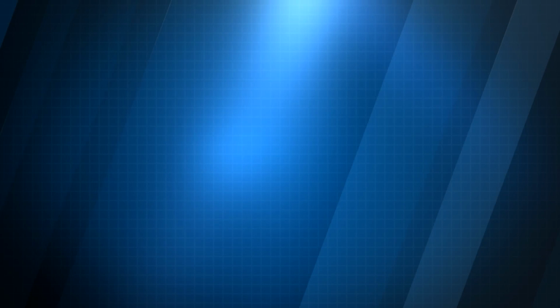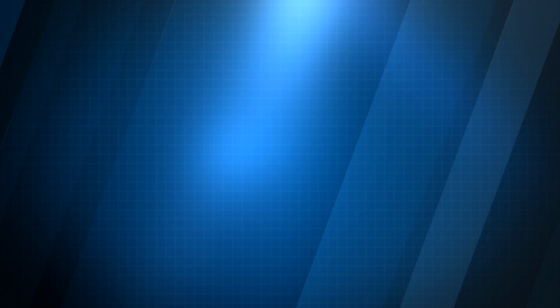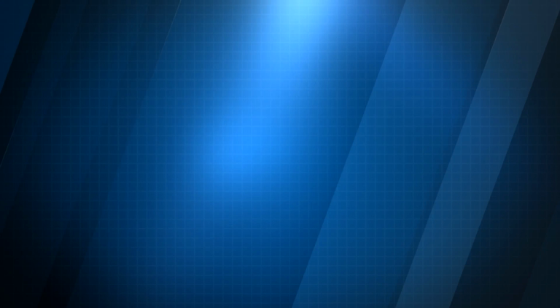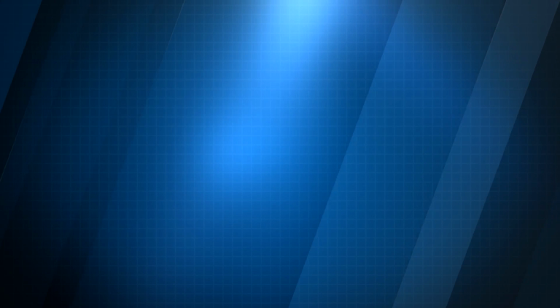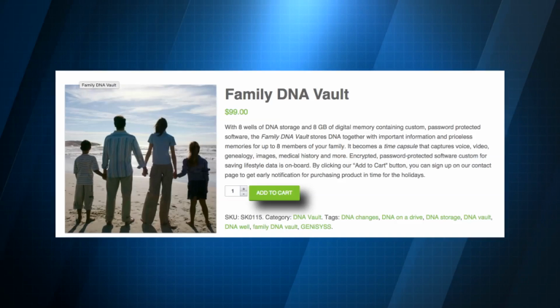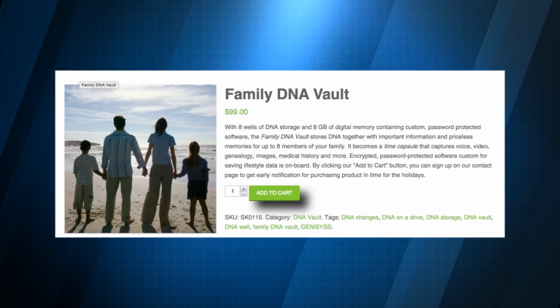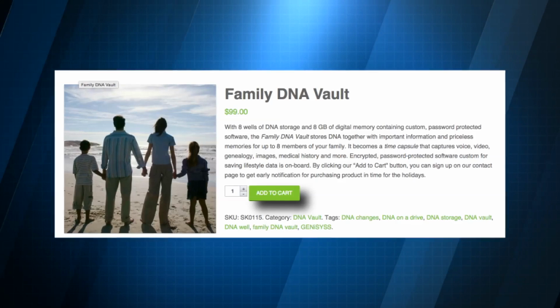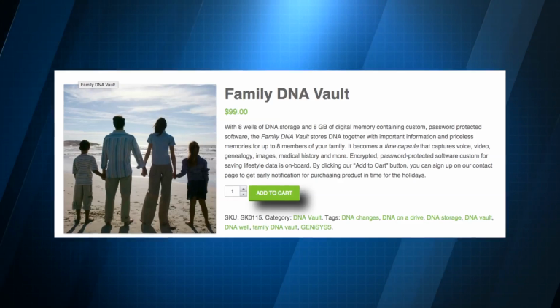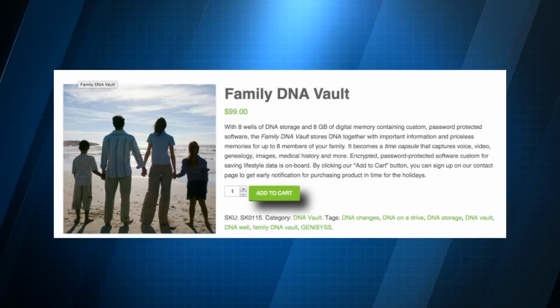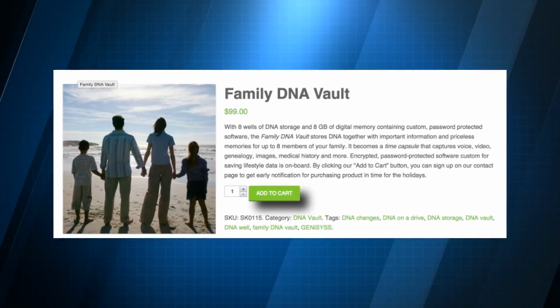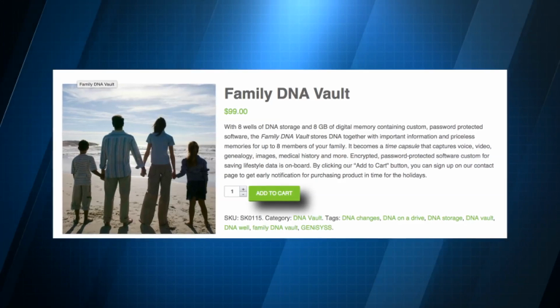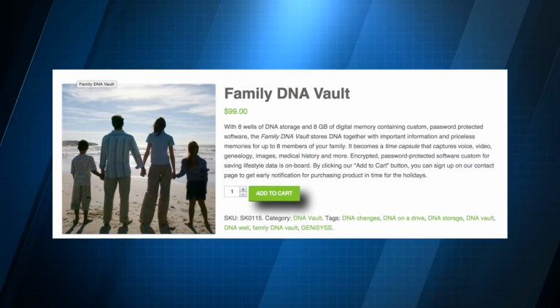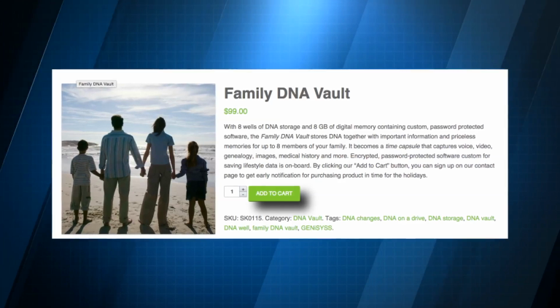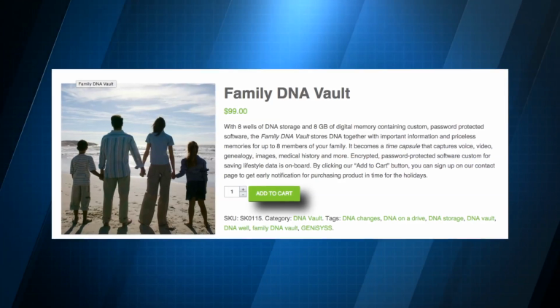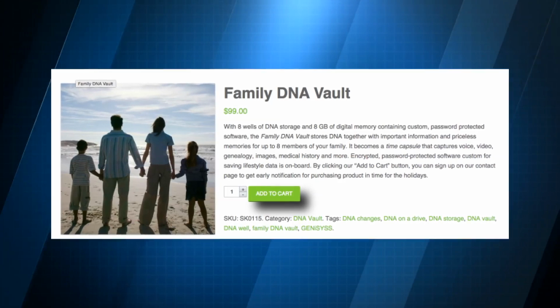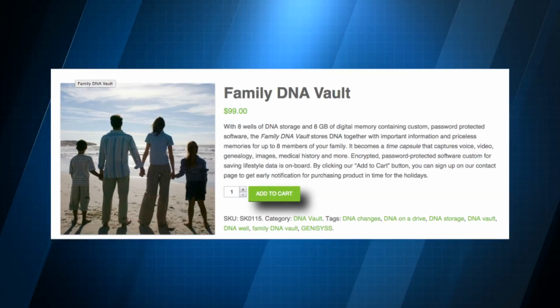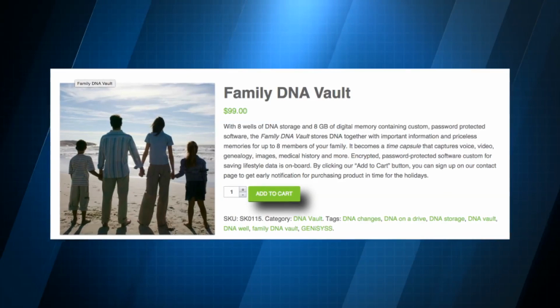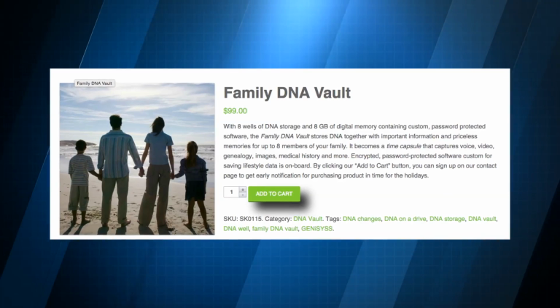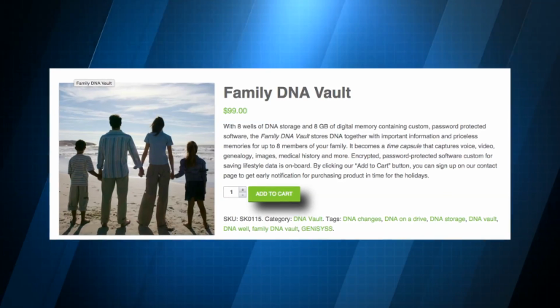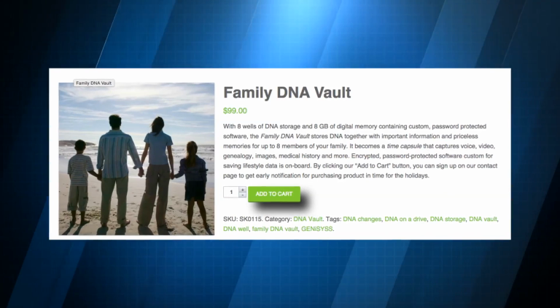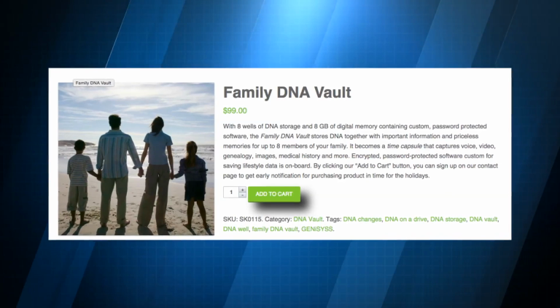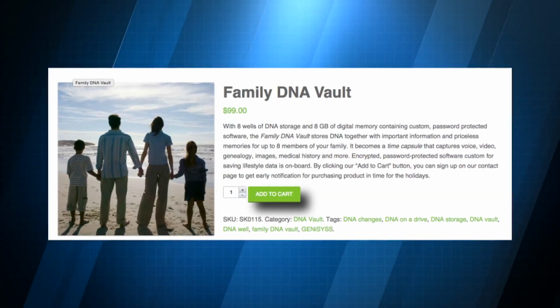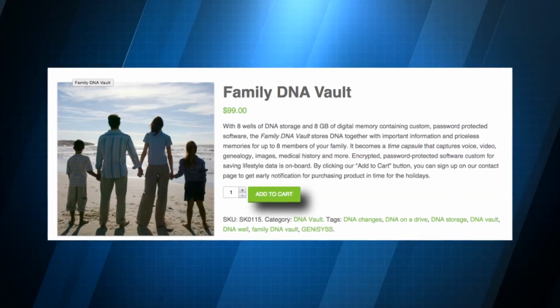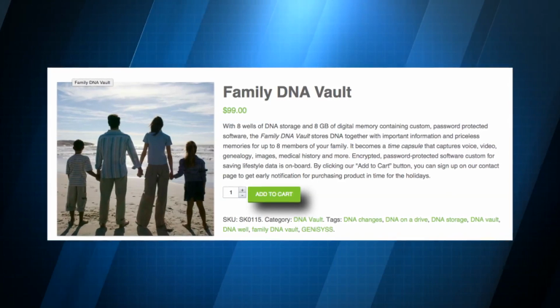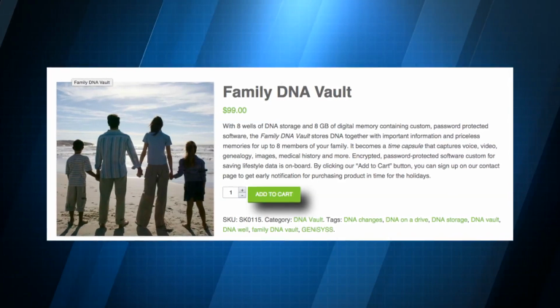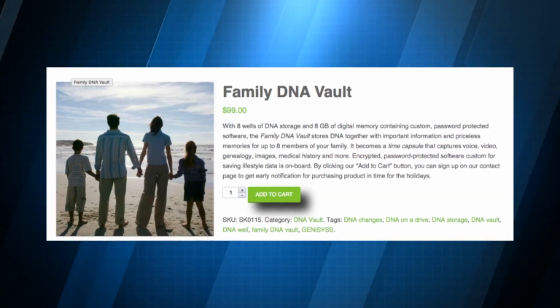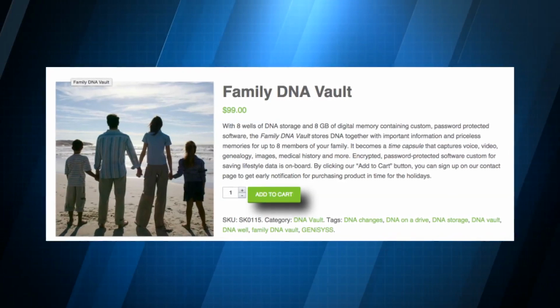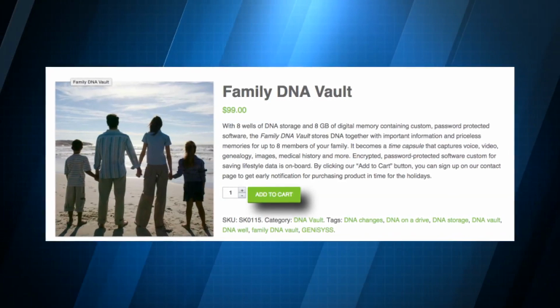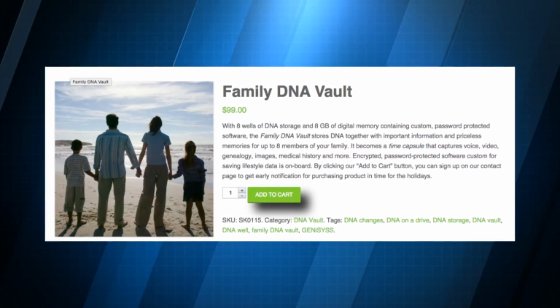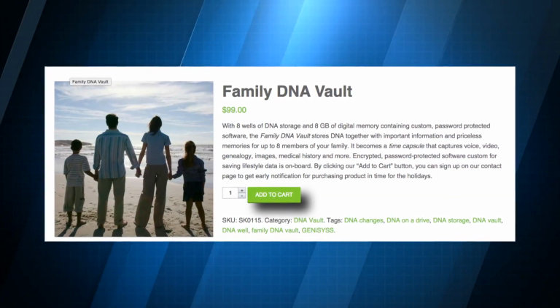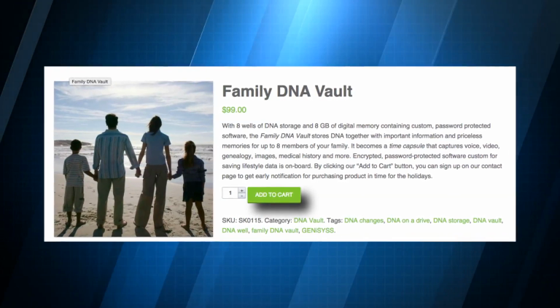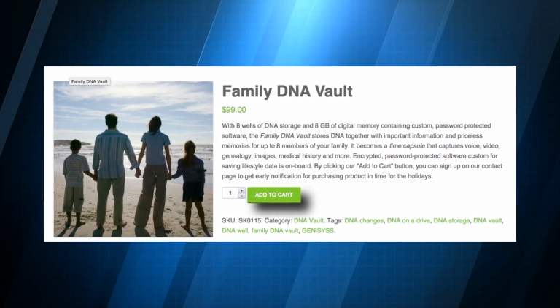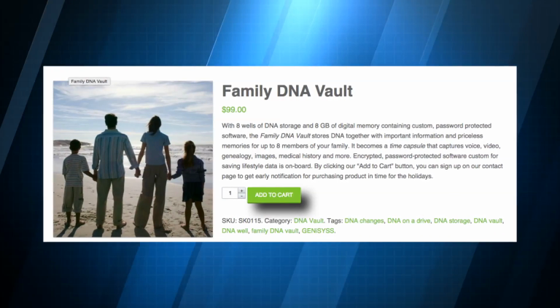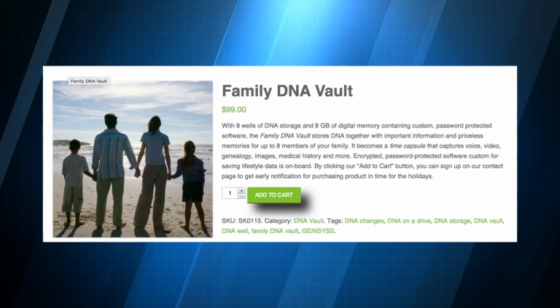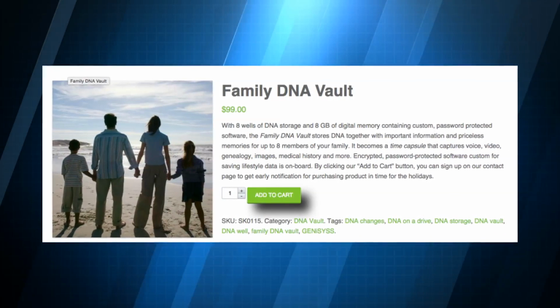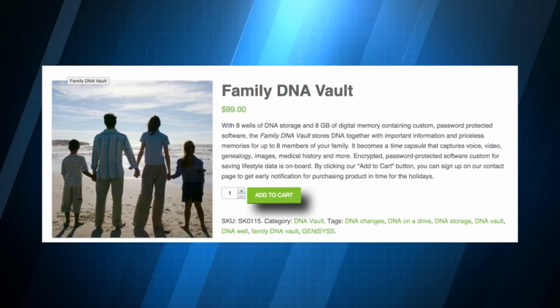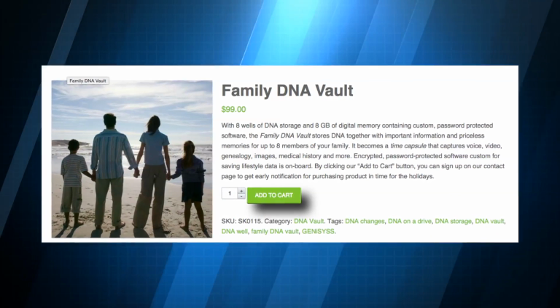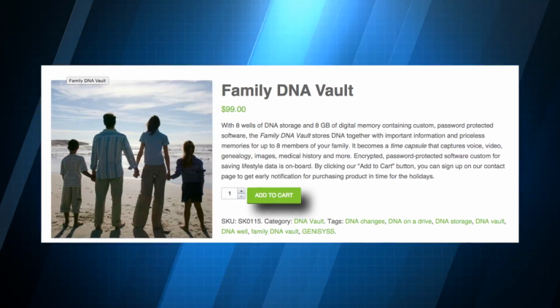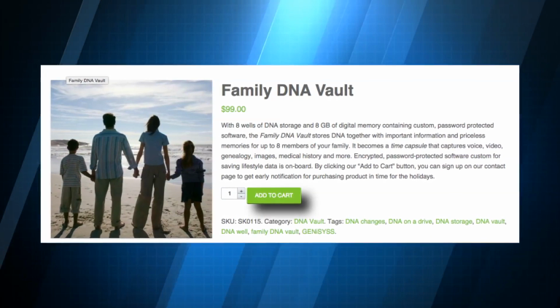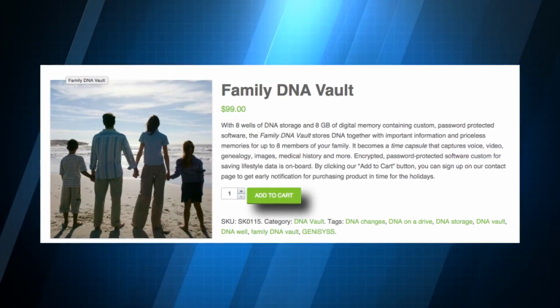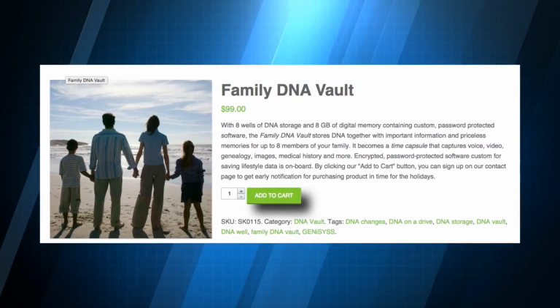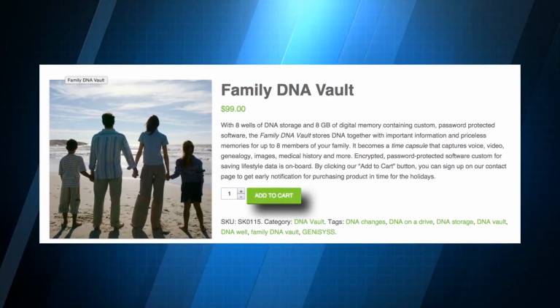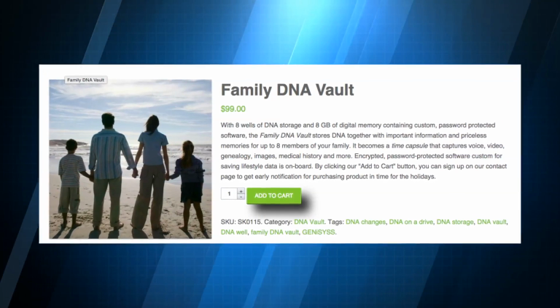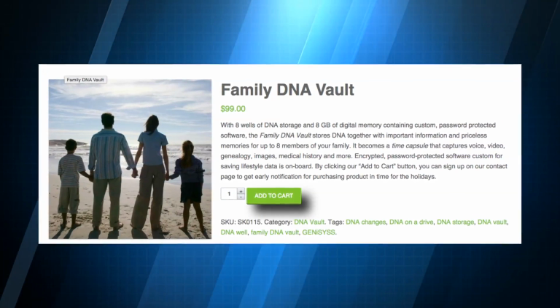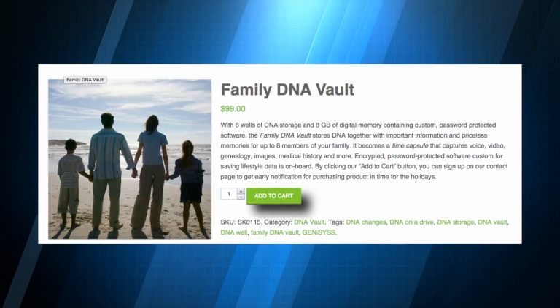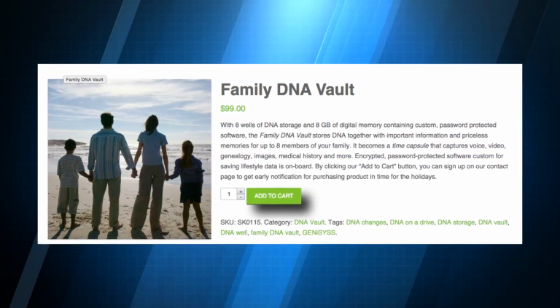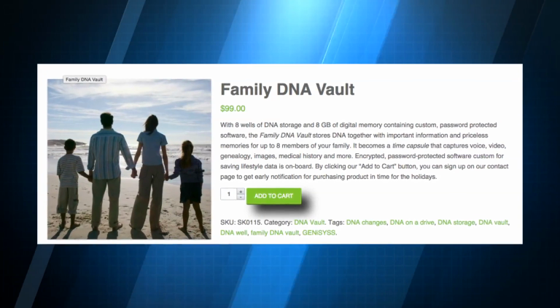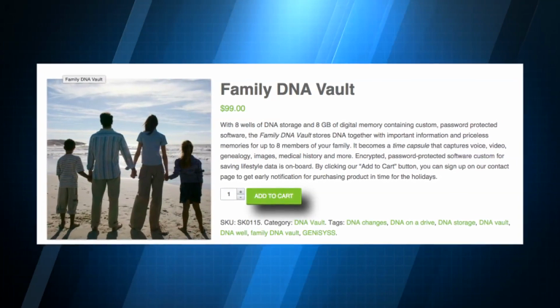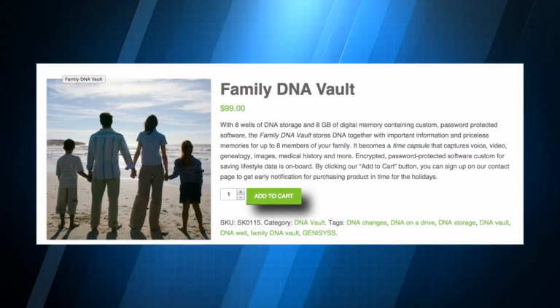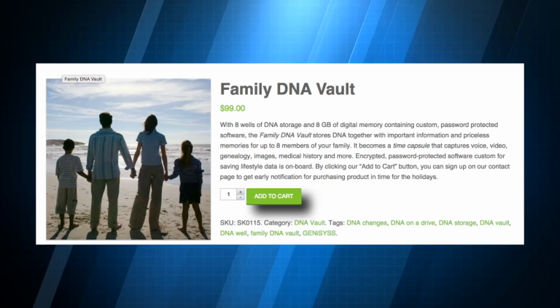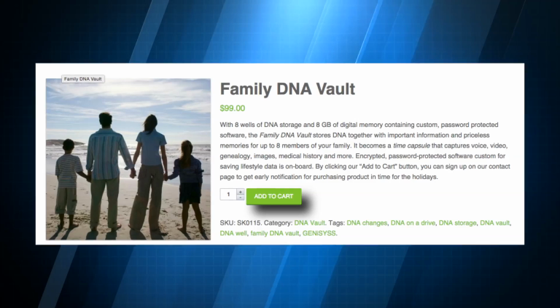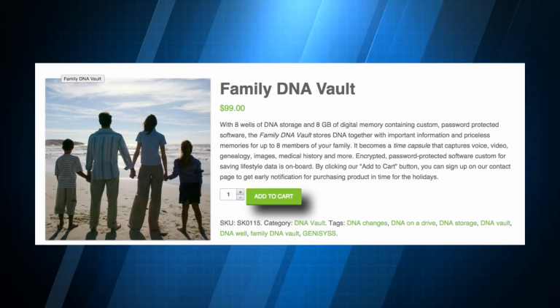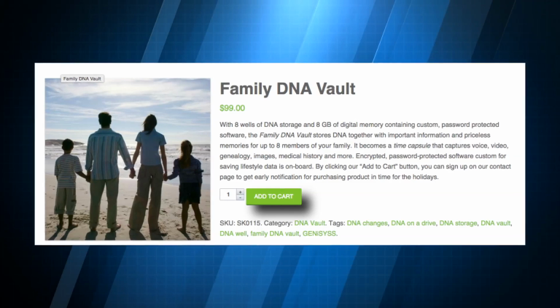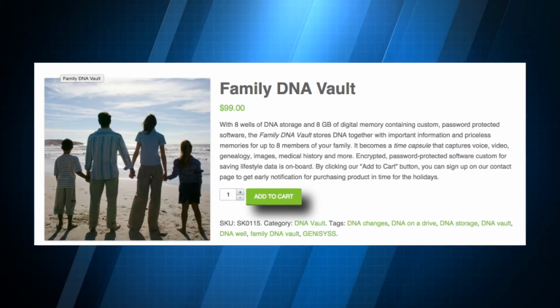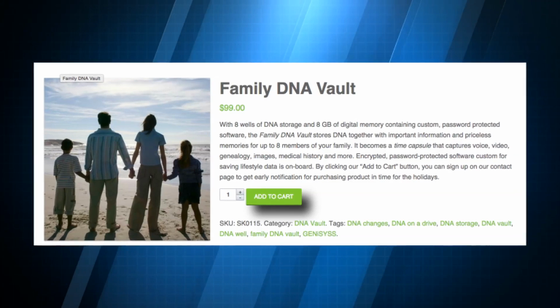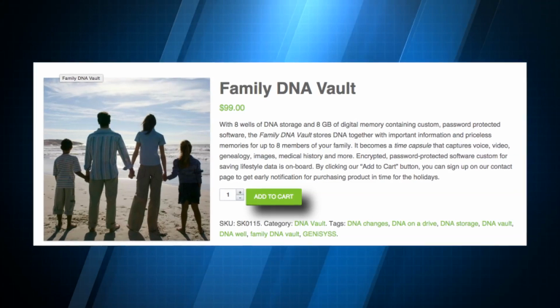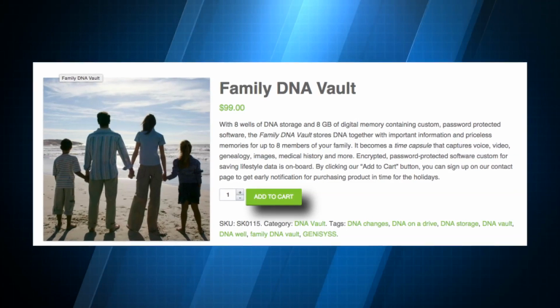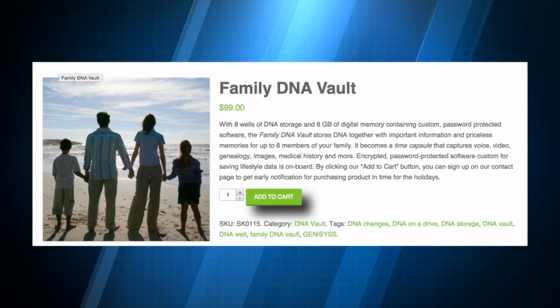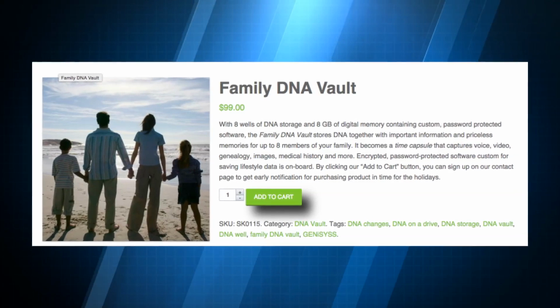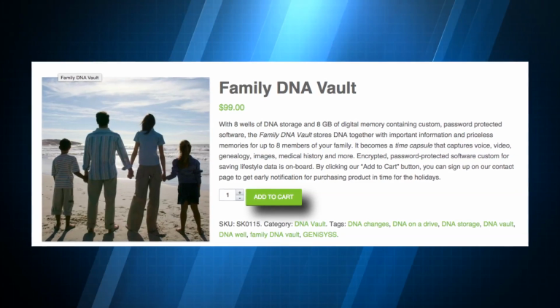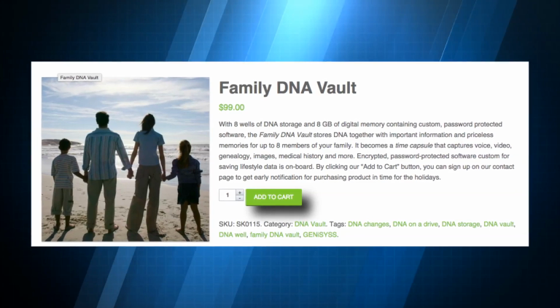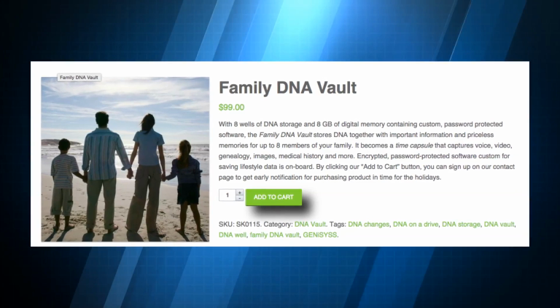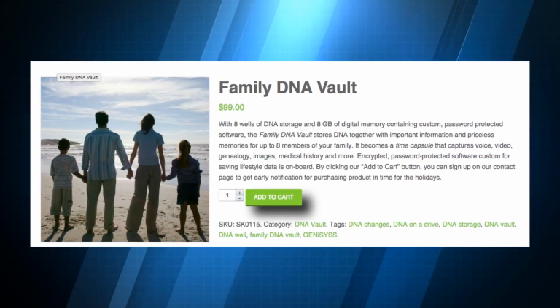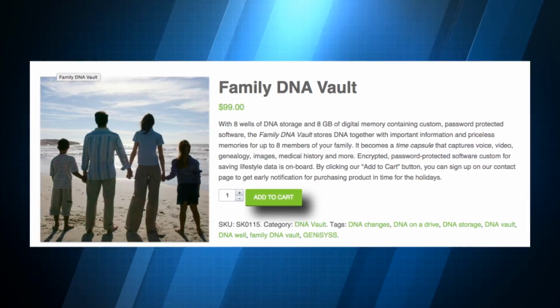You don't have to wait for medical science to catch up to buy the Family DNA Vault. It's for sale on the company's website for 99 bucks.